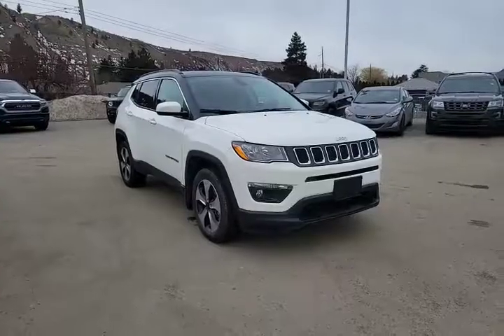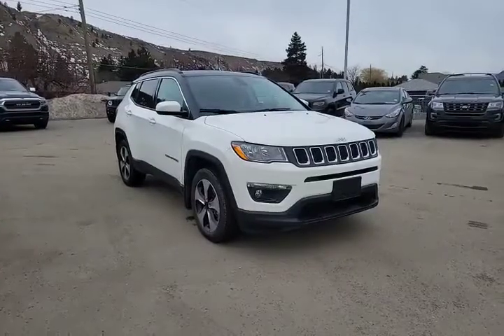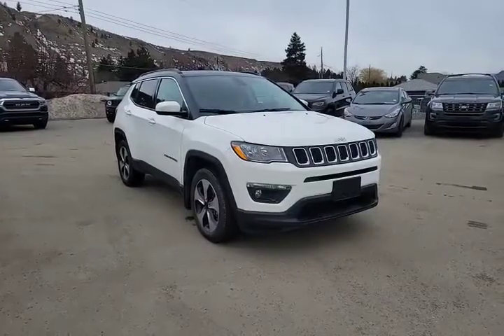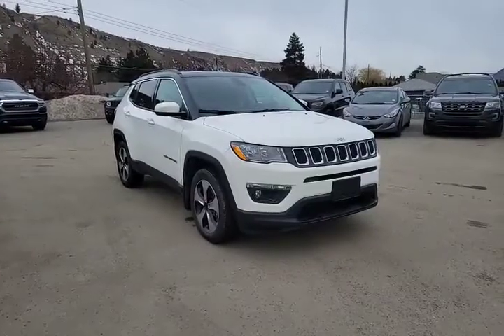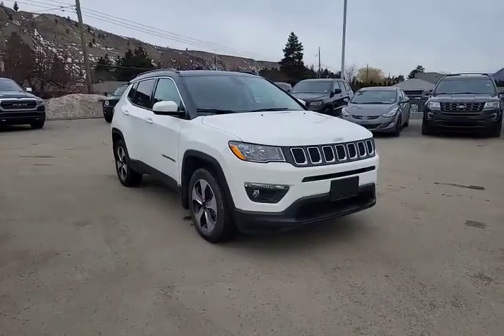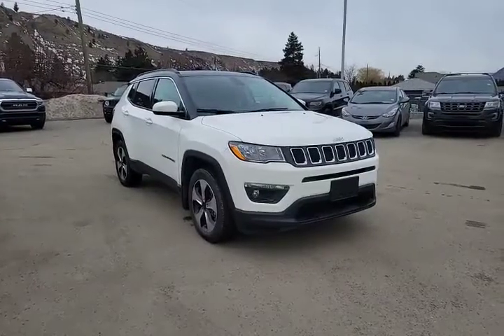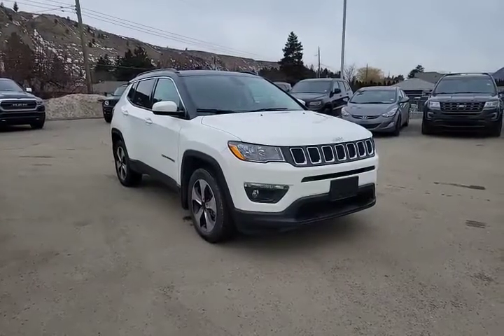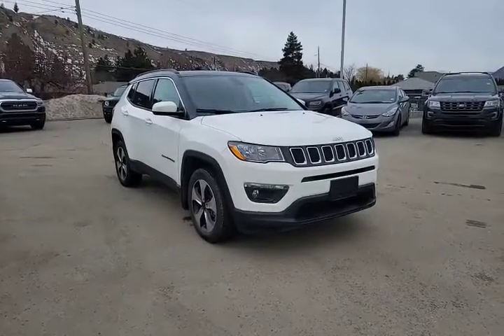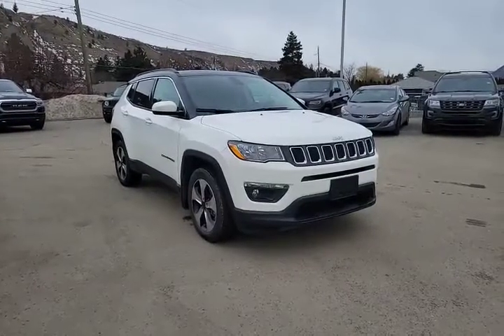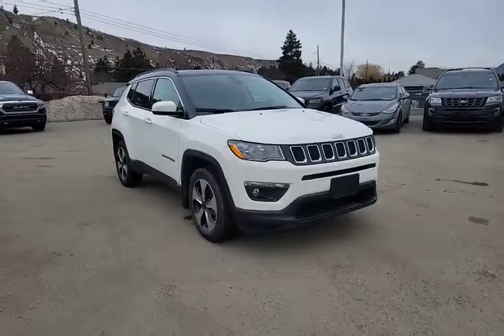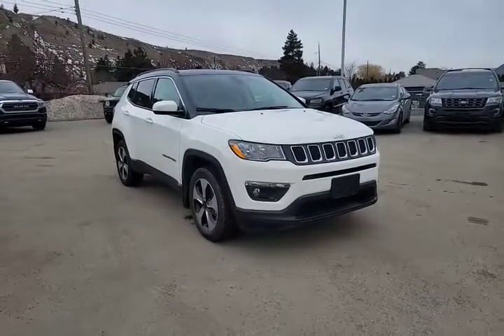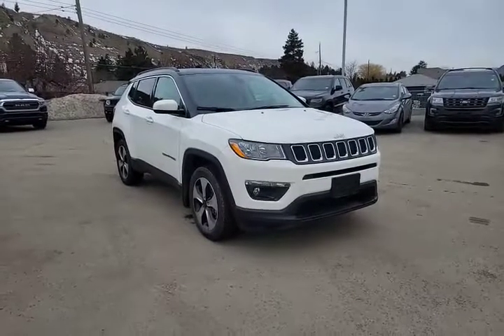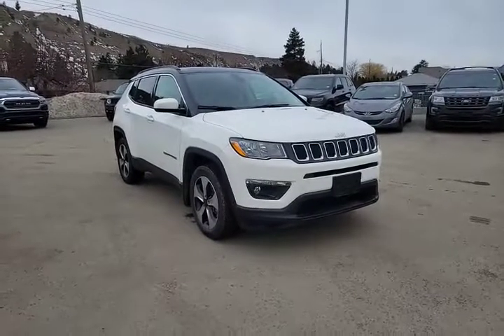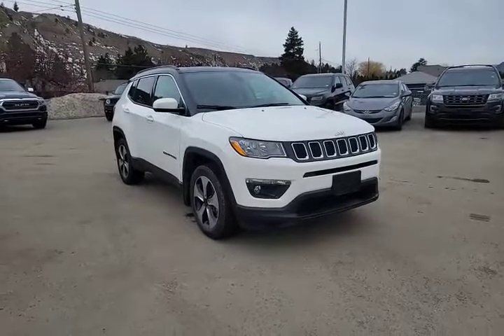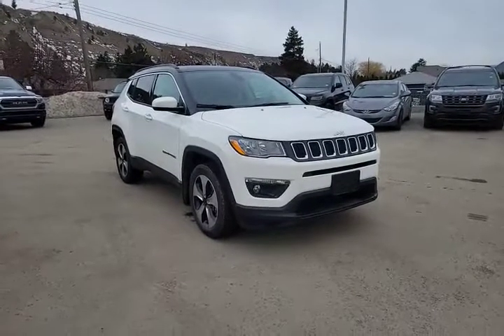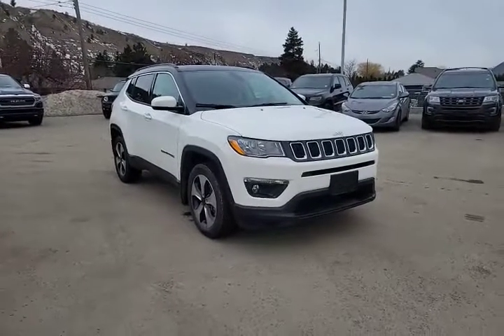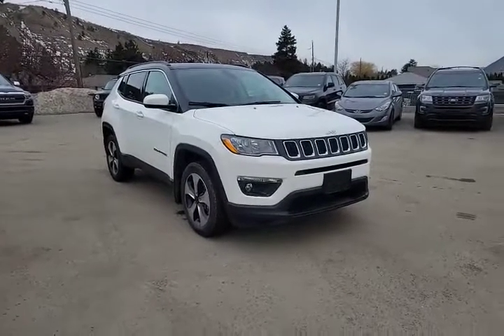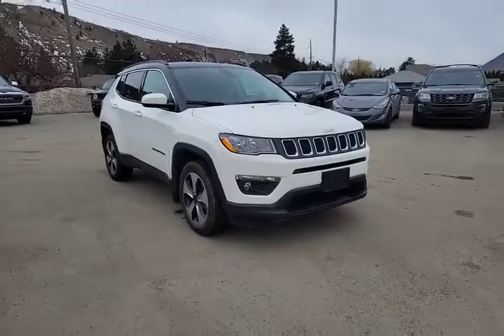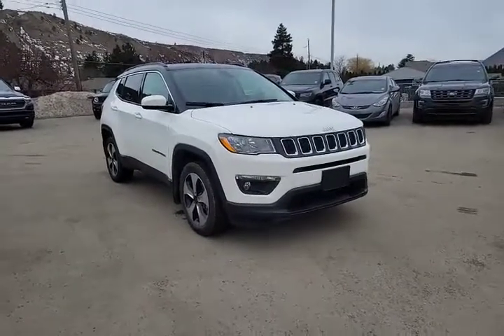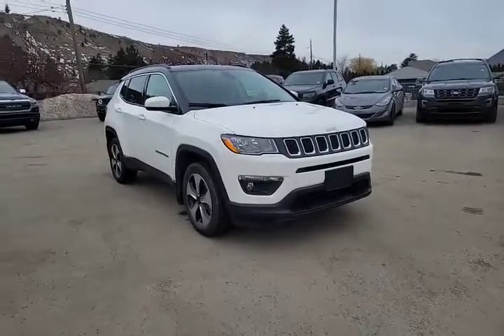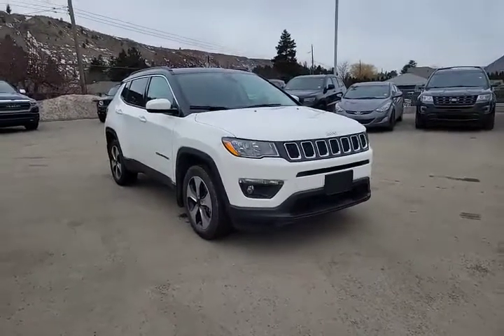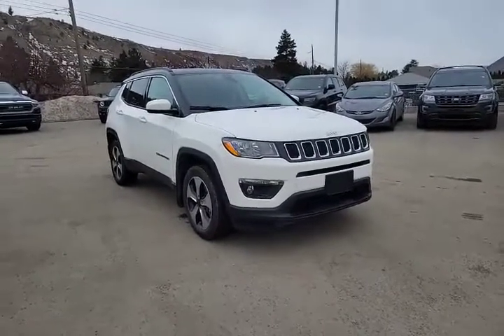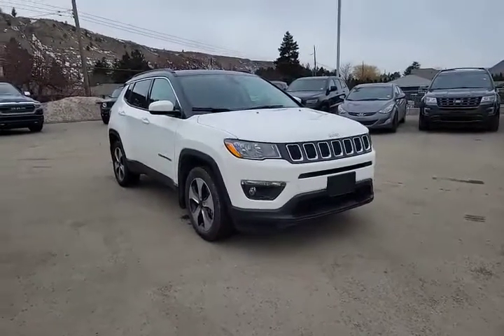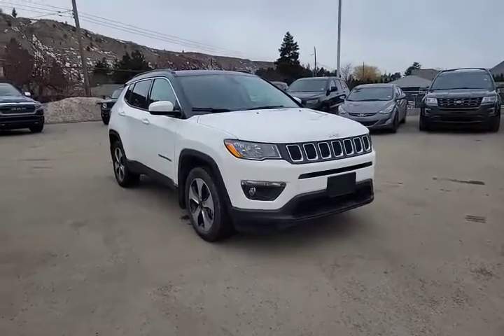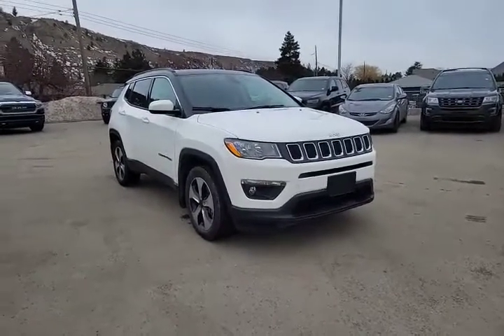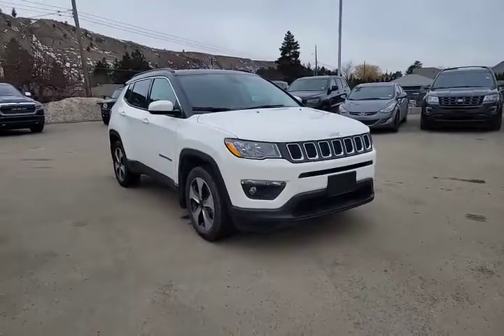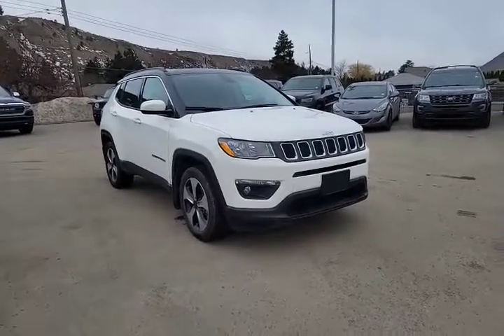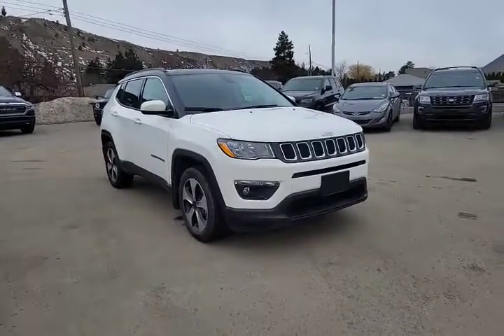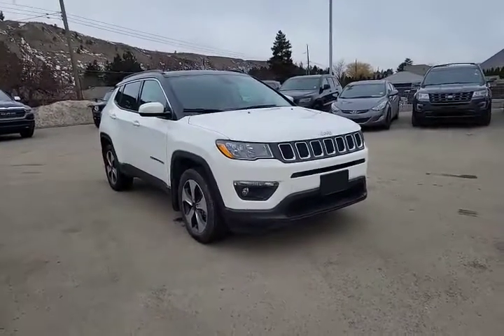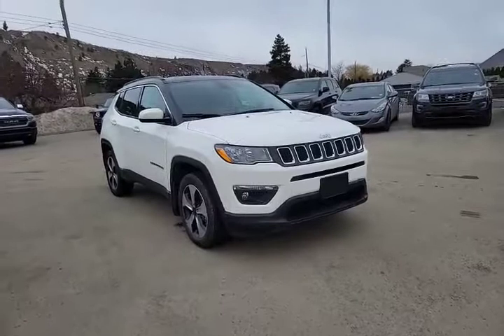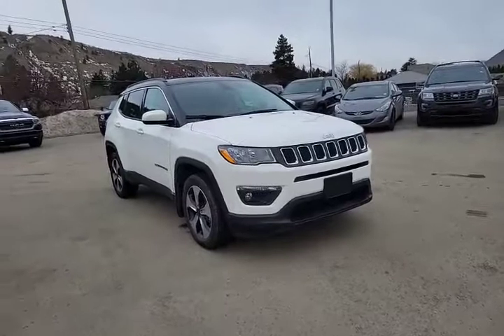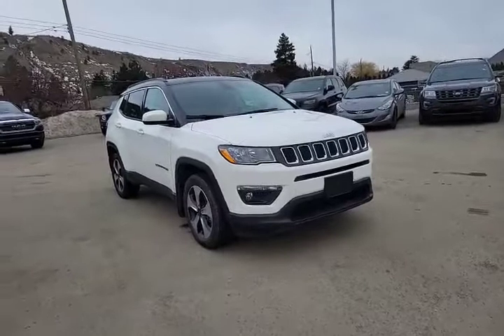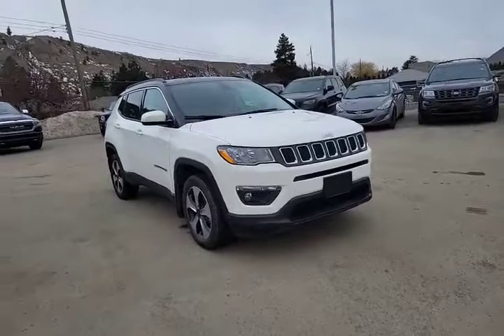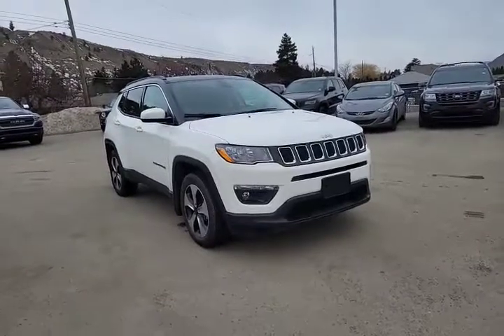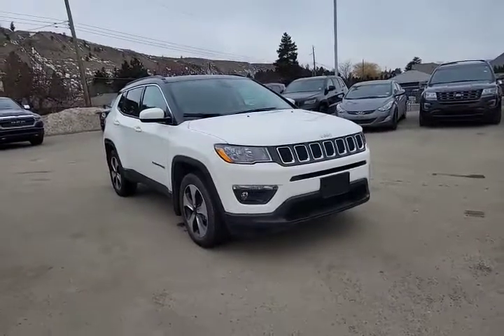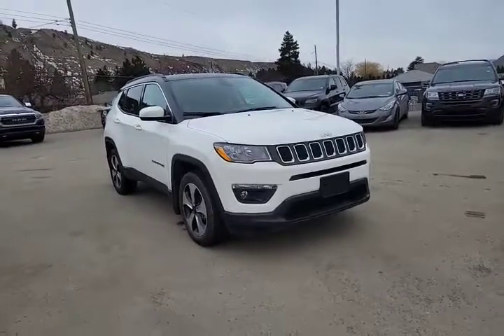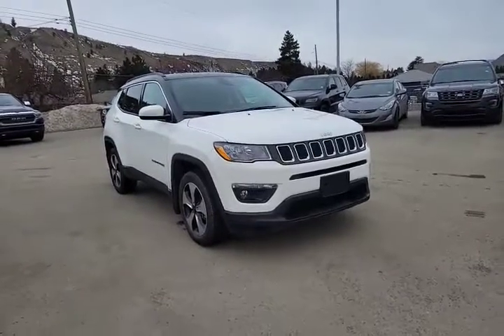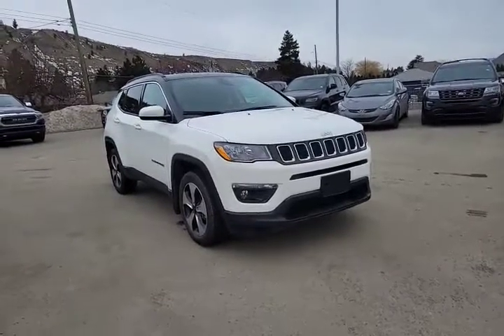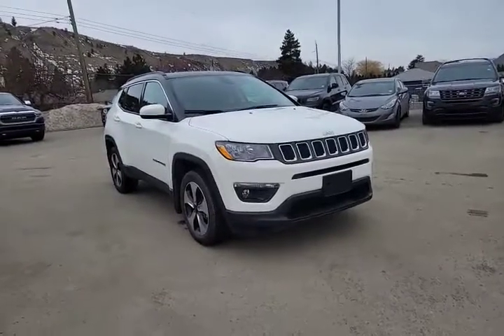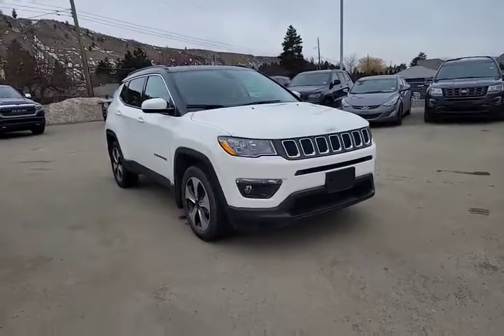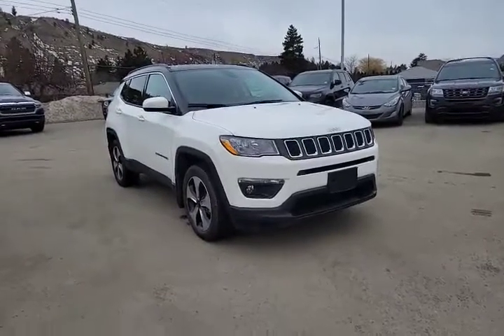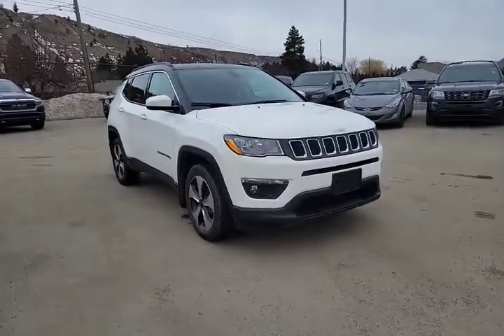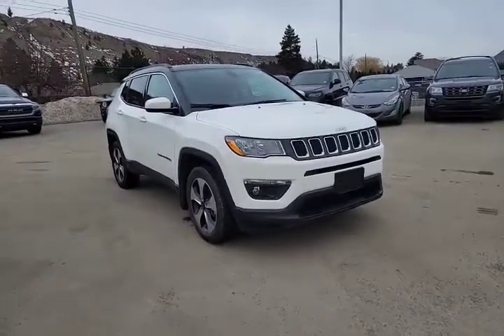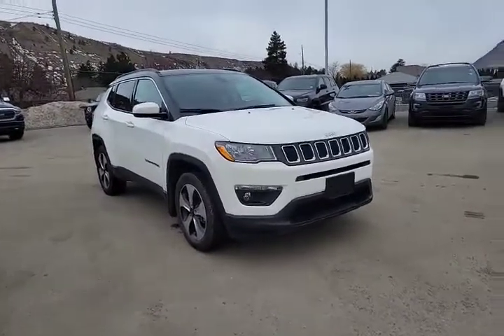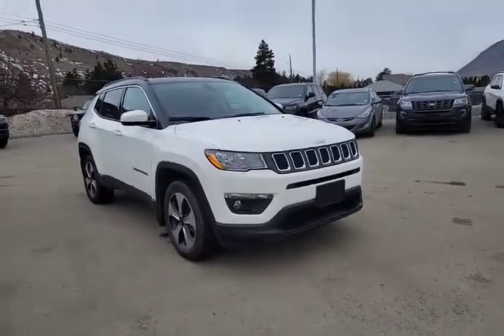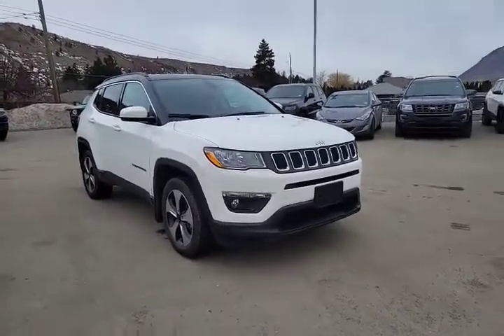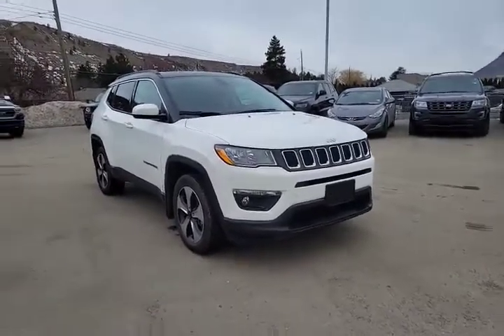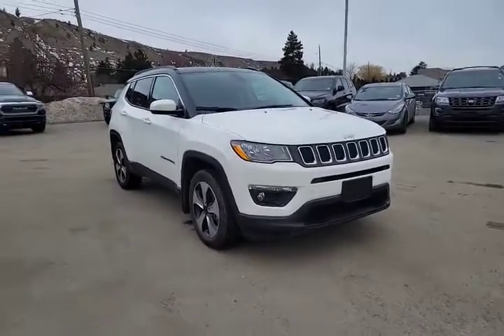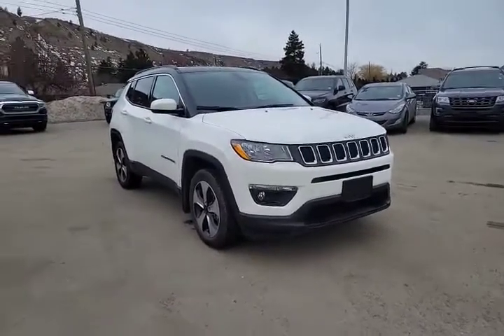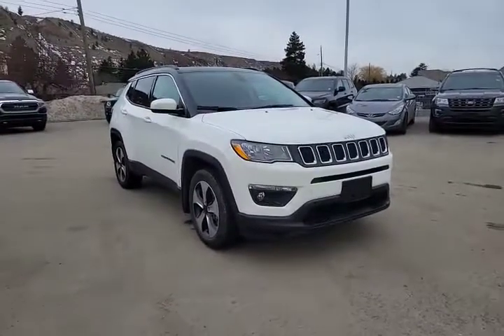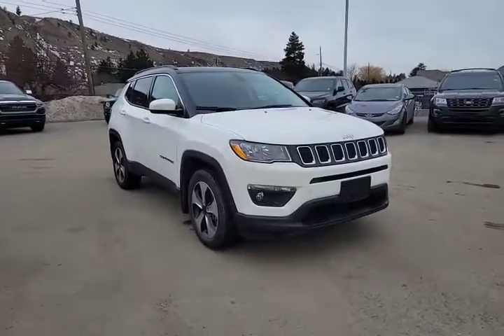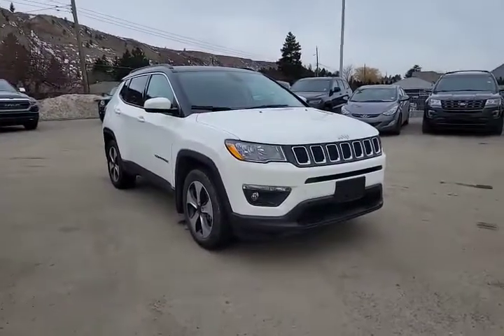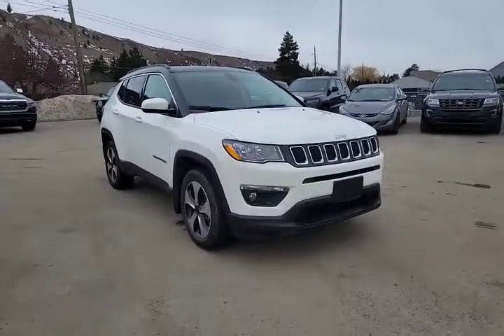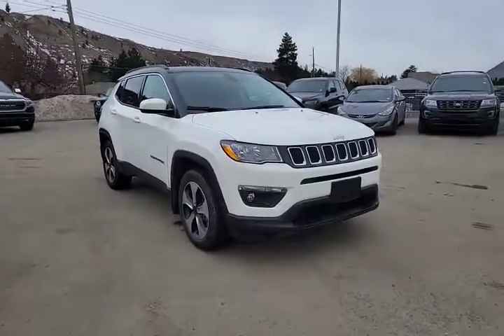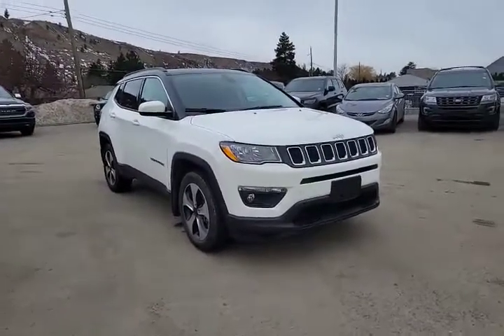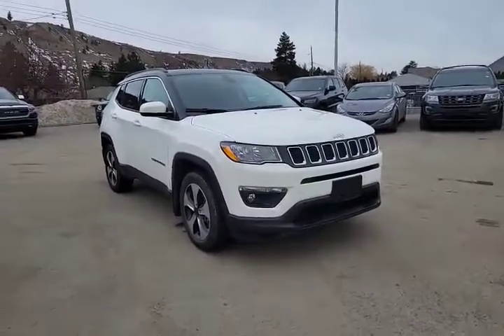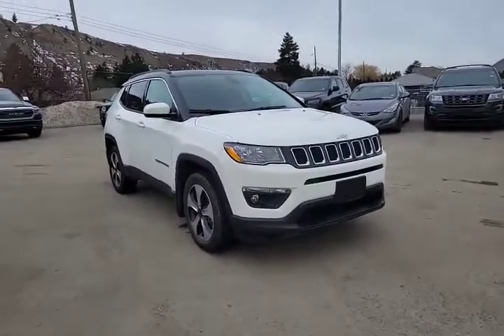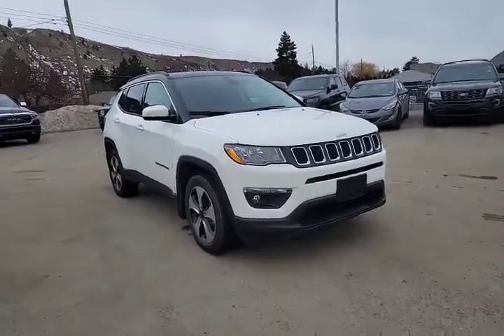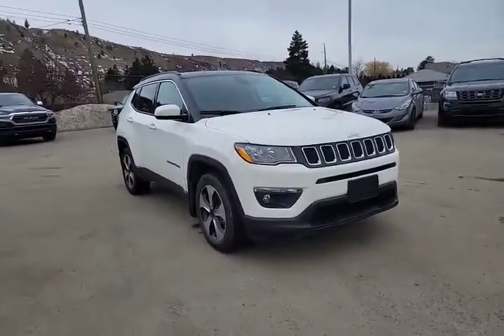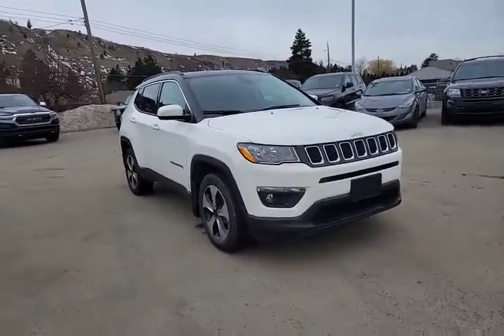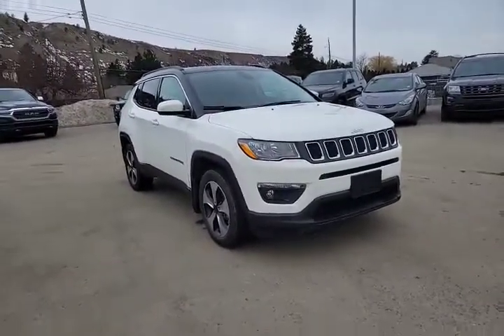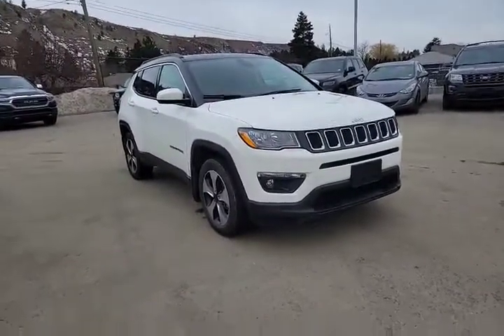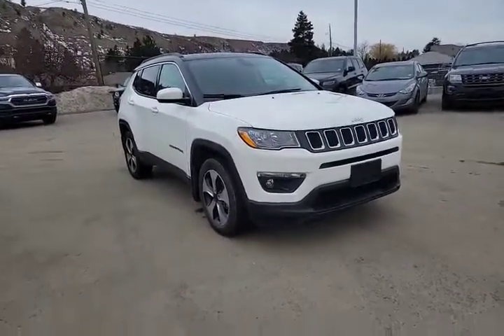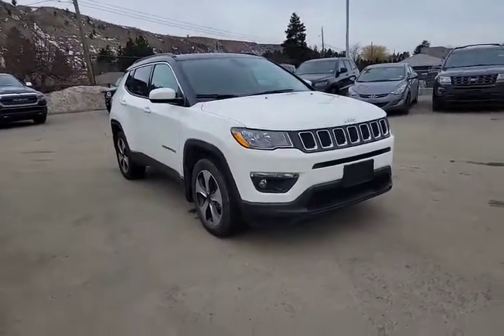The only thing this 2018 Jeep Compass North is missing is you. So why don't you come on down to Rivershore Ram and take it for a test drive. Thank you for watching.